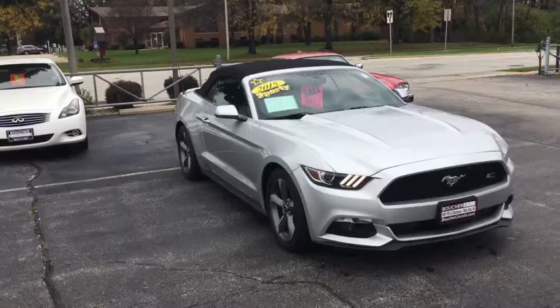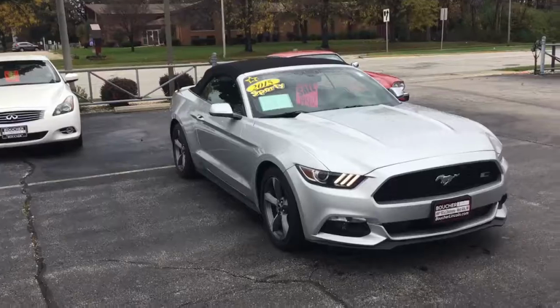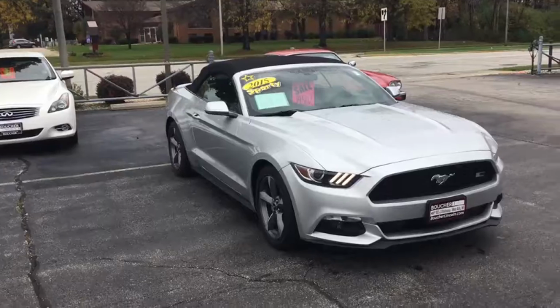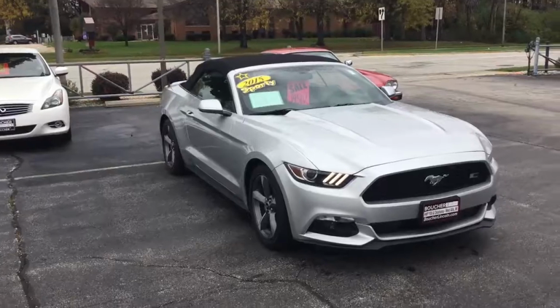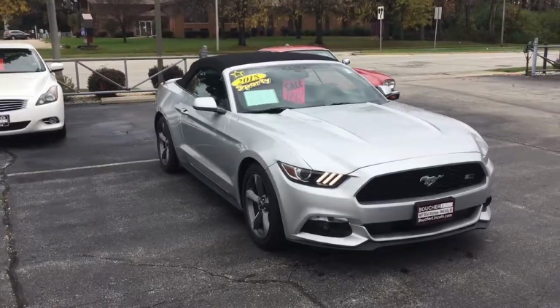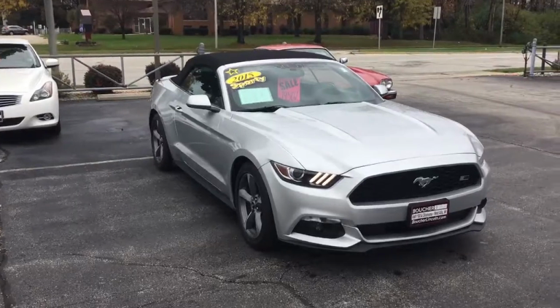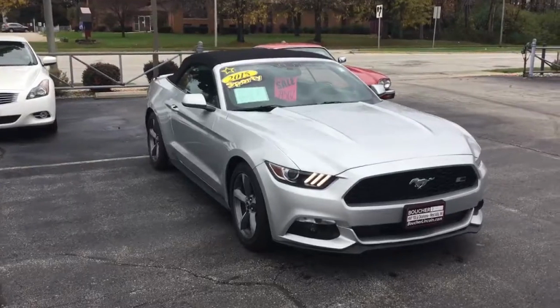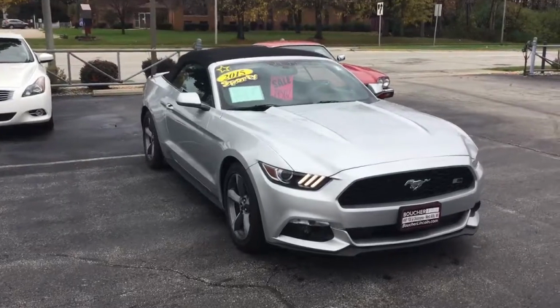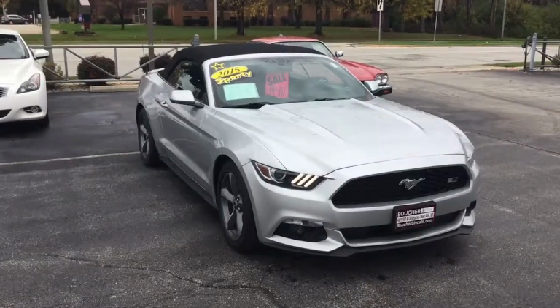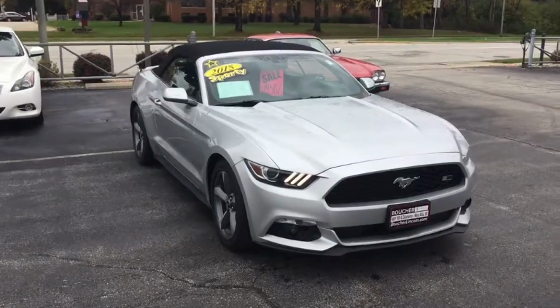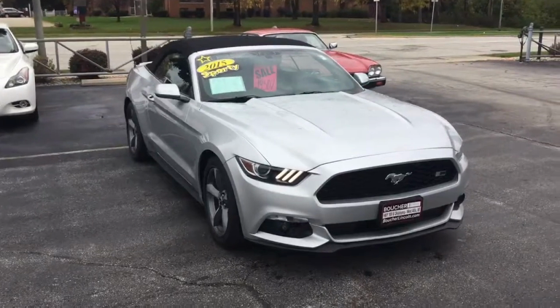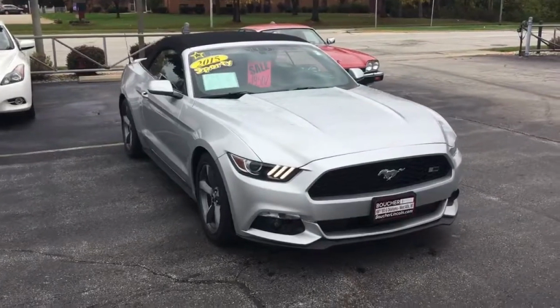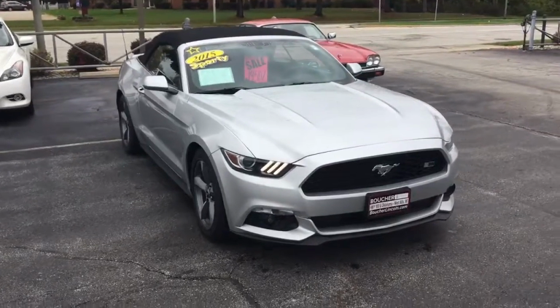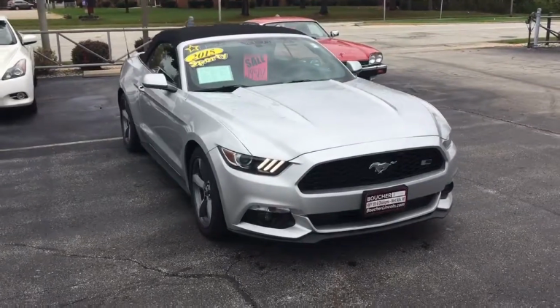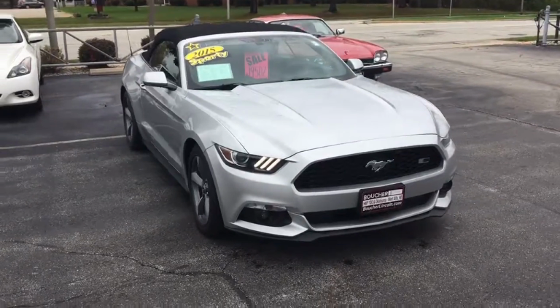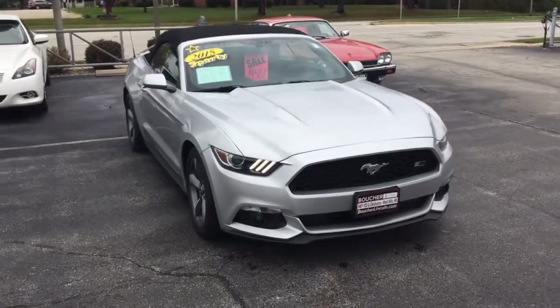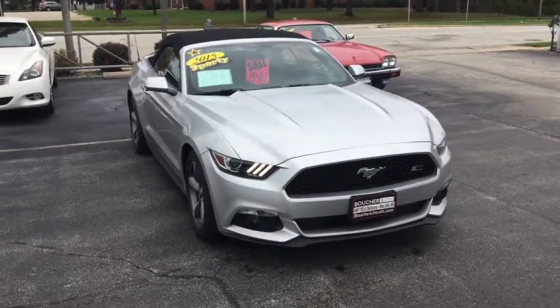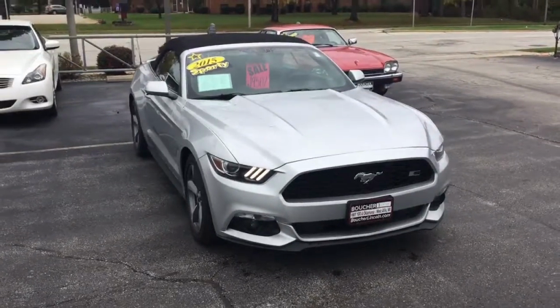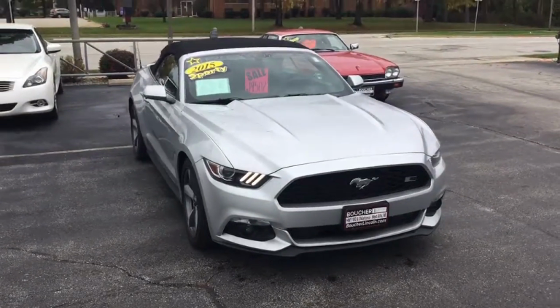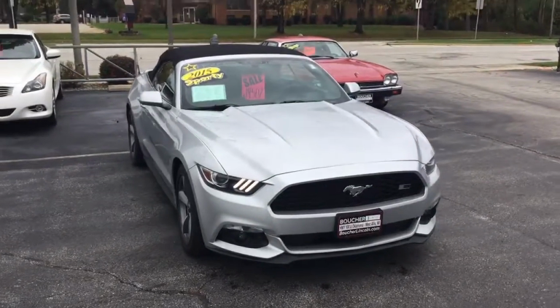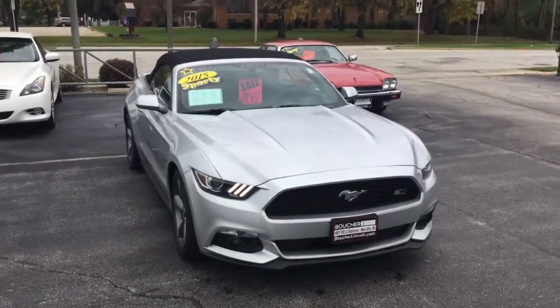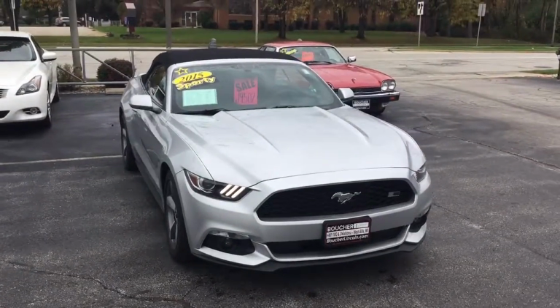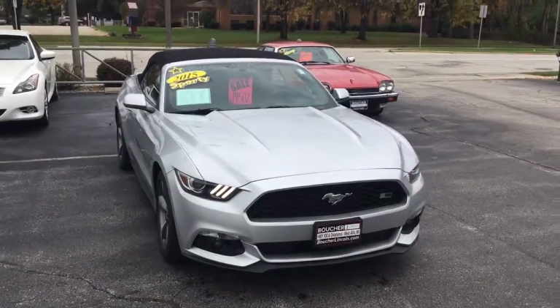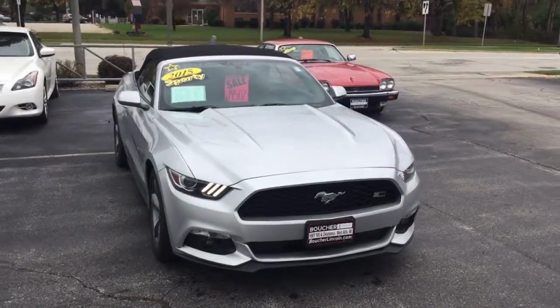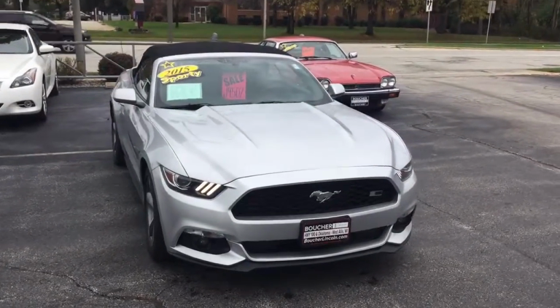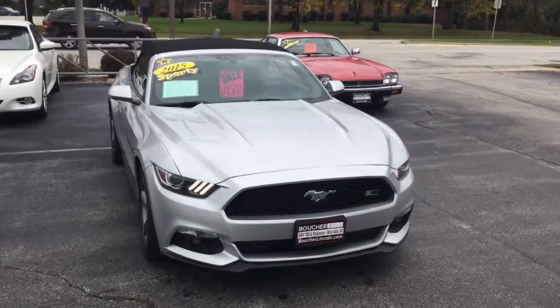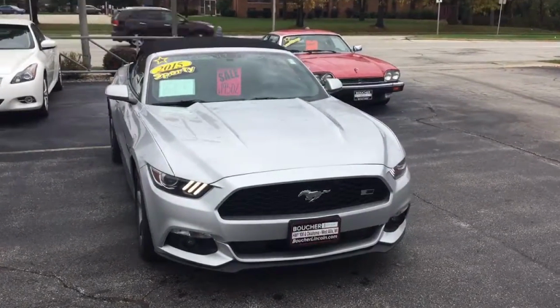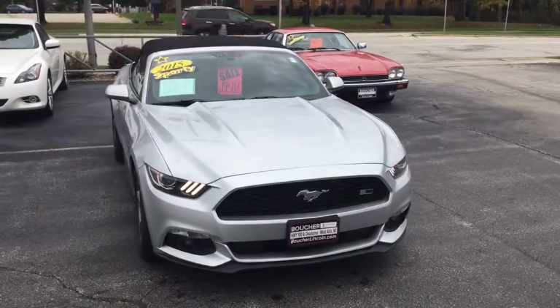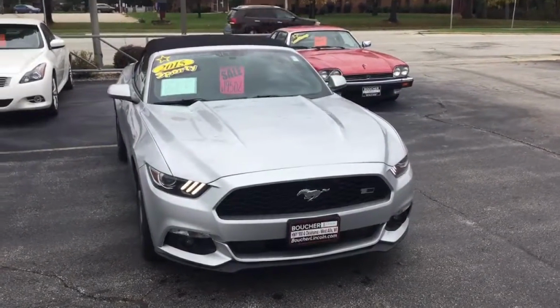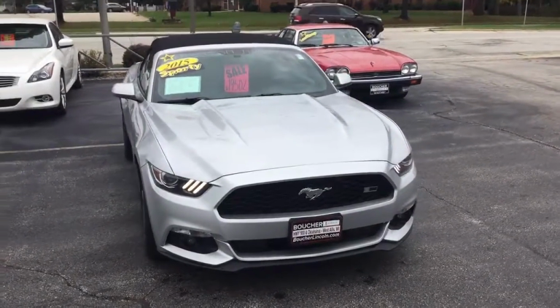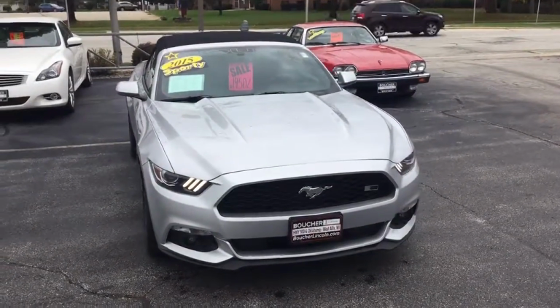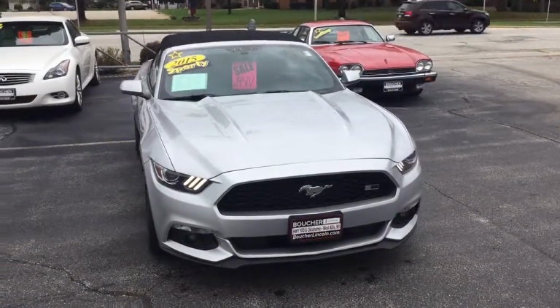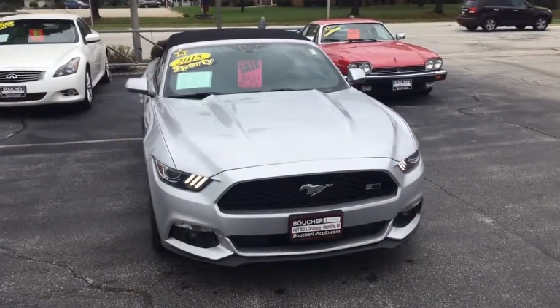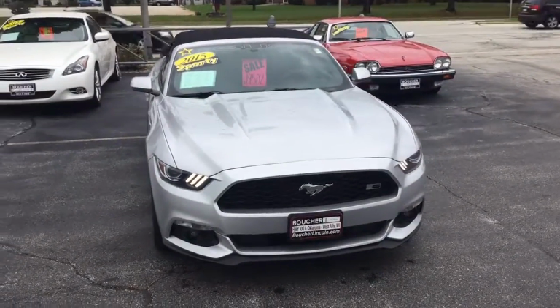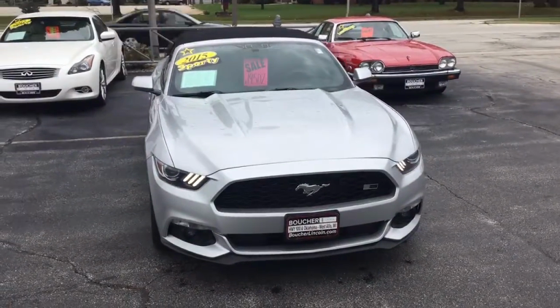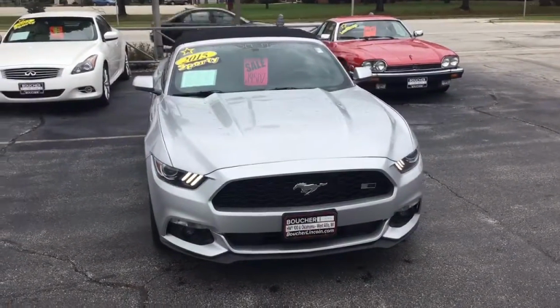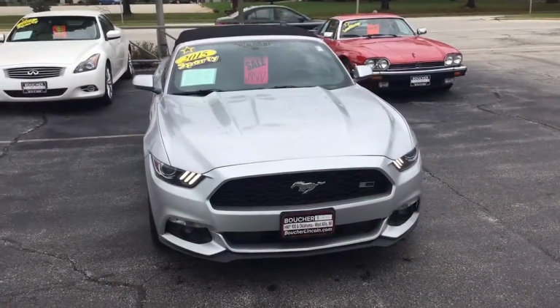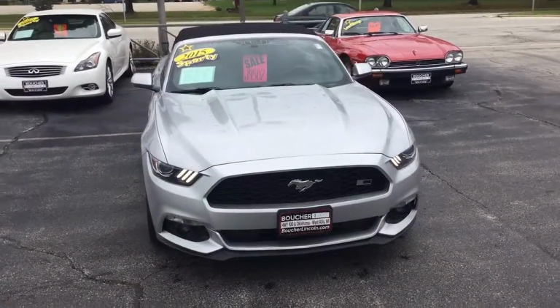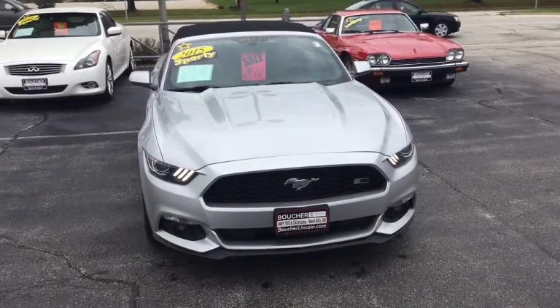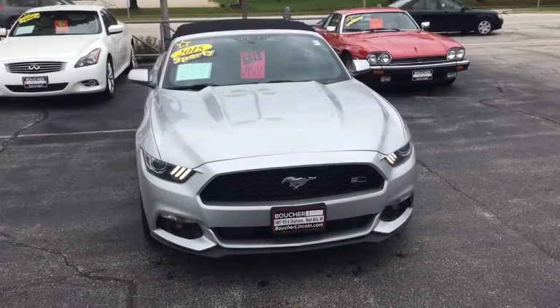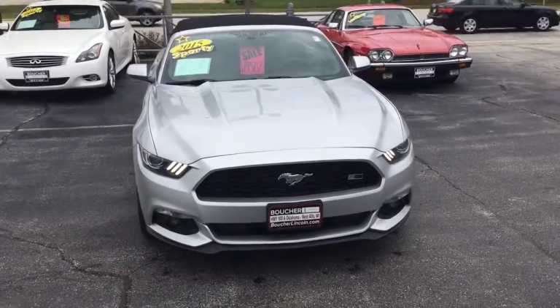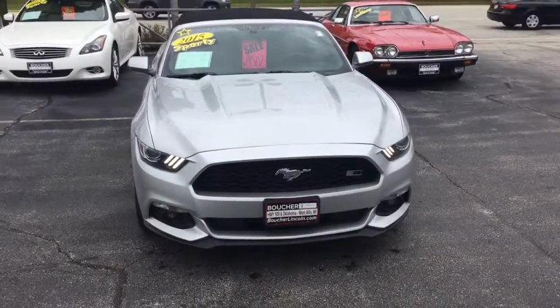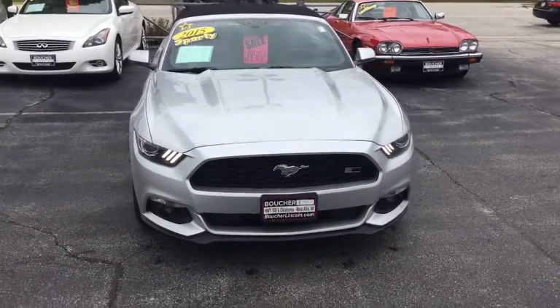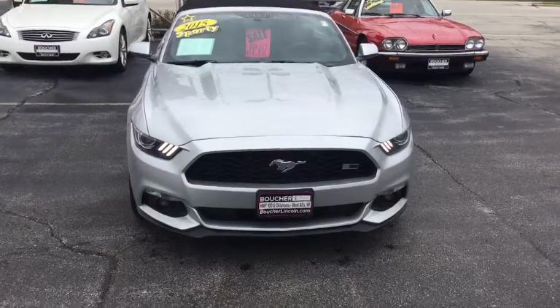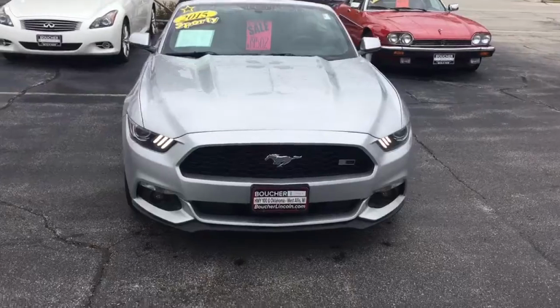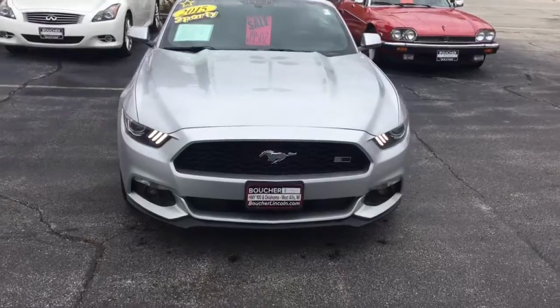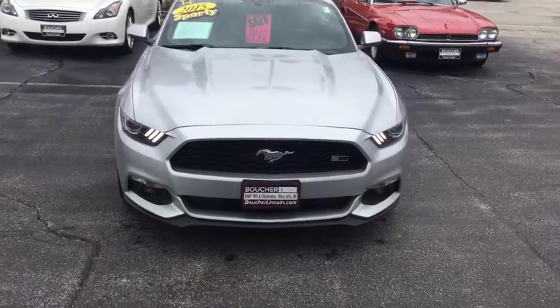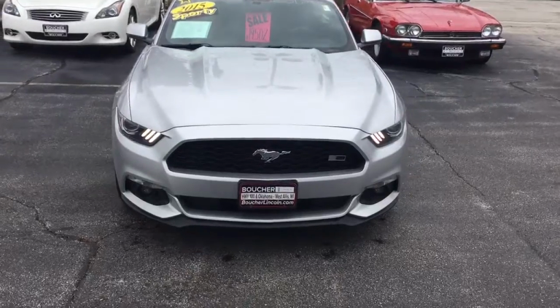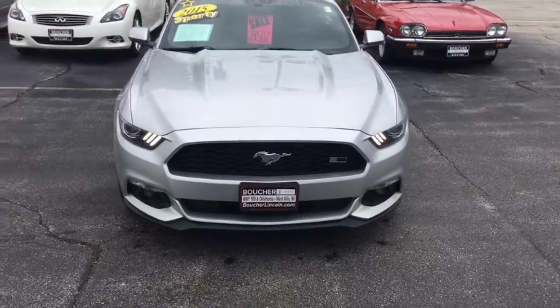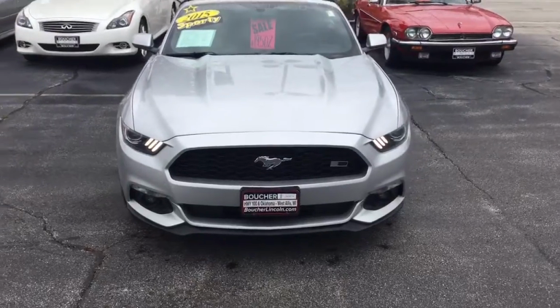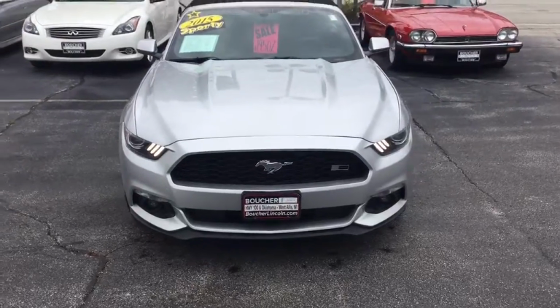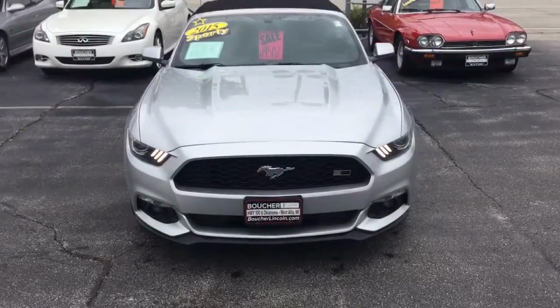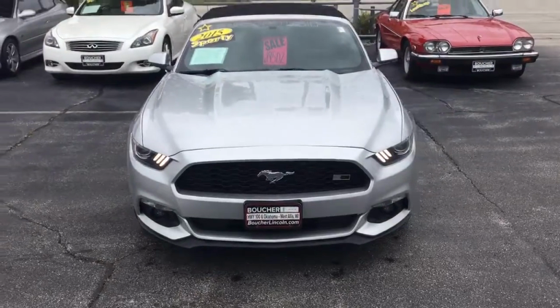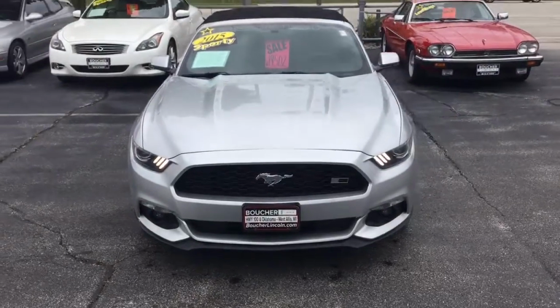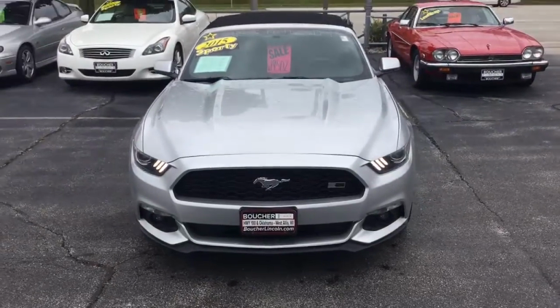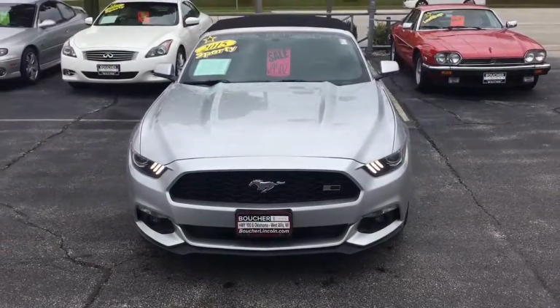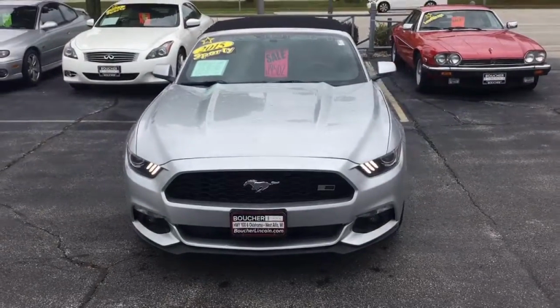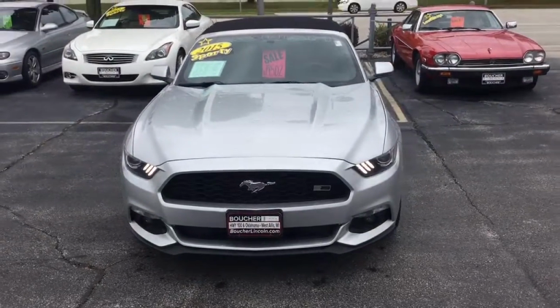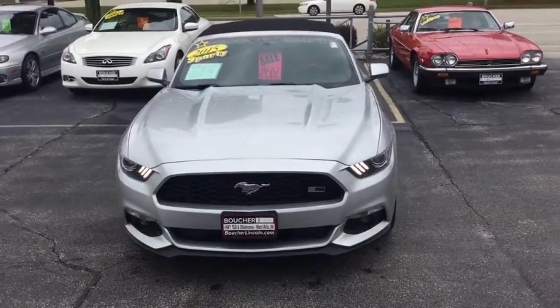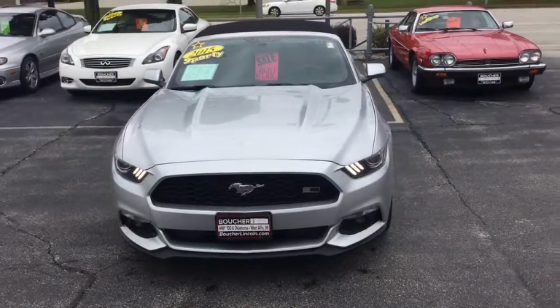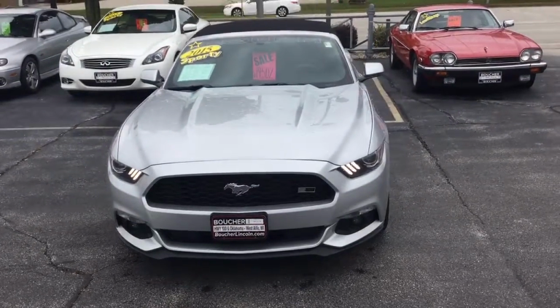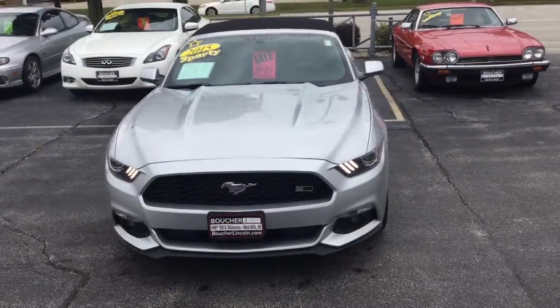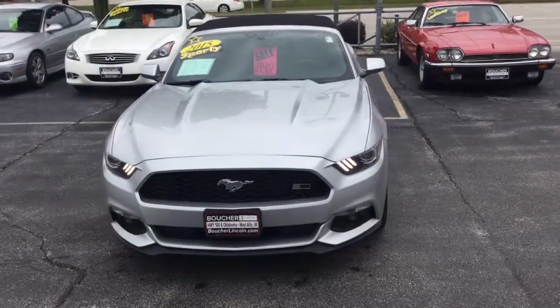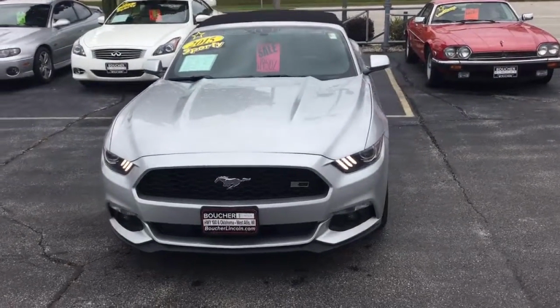Hey there, this is Nick from Gordy Boucher Lincoln. I just wanted to make a really quick video of this beautiful 2015 Mustang V6.